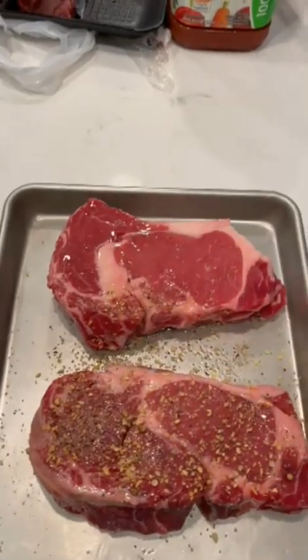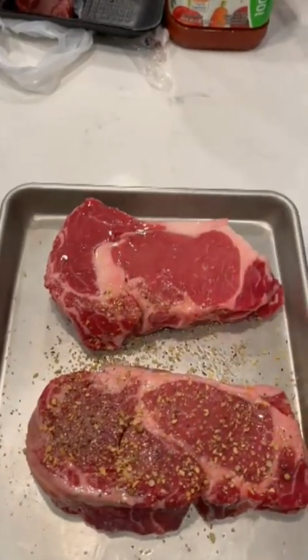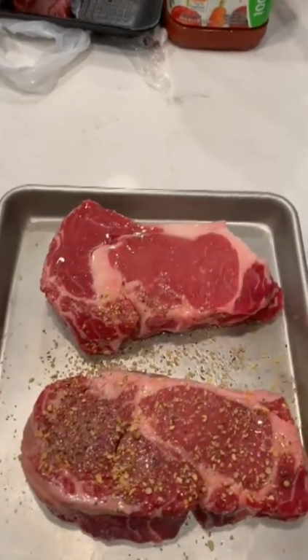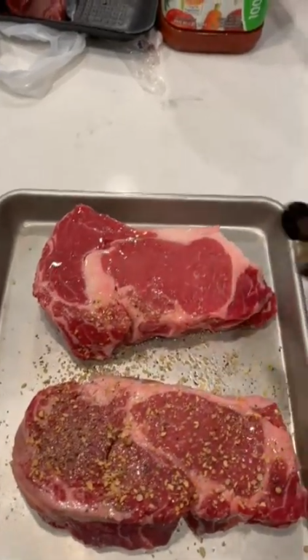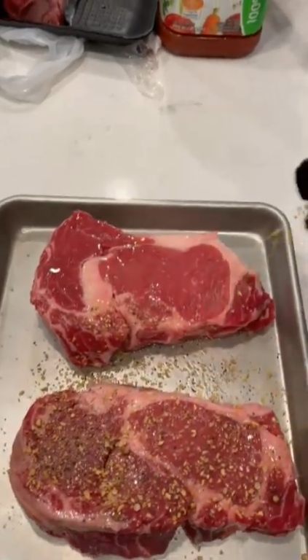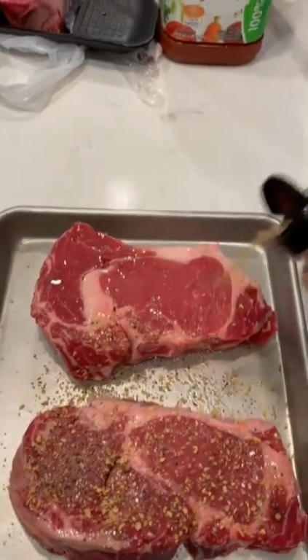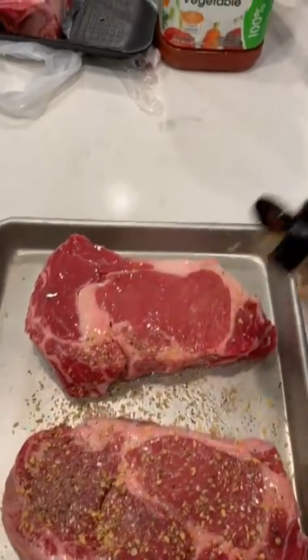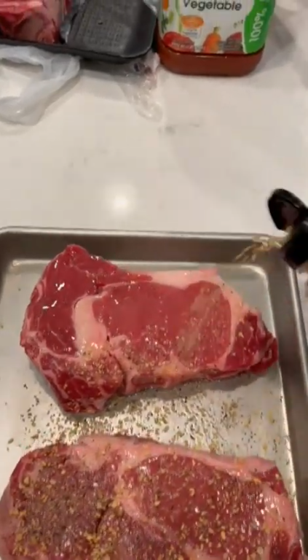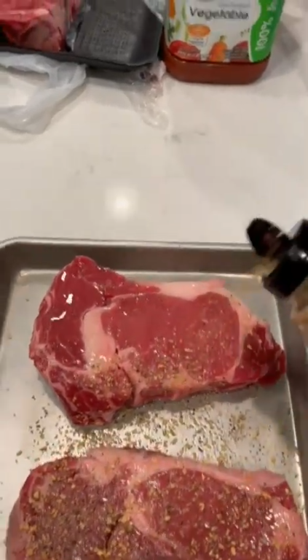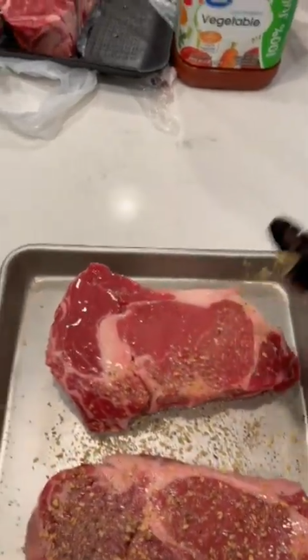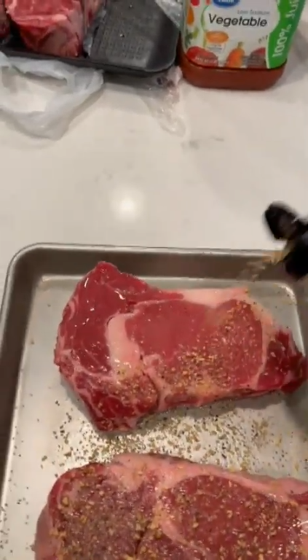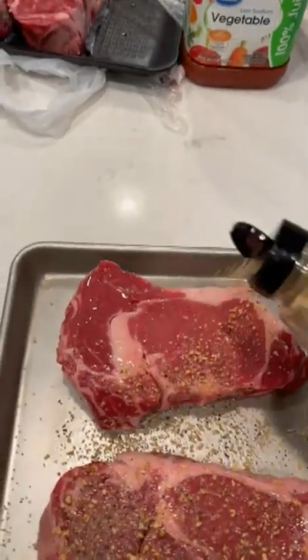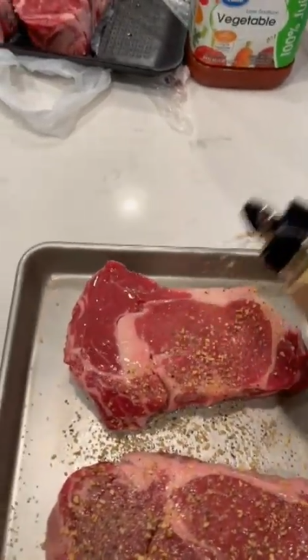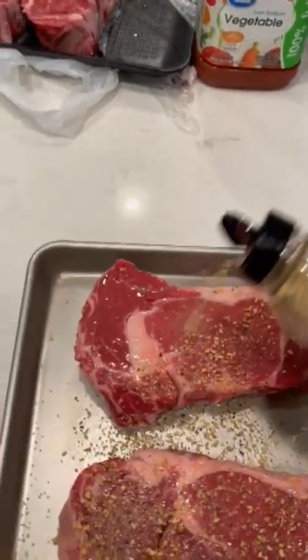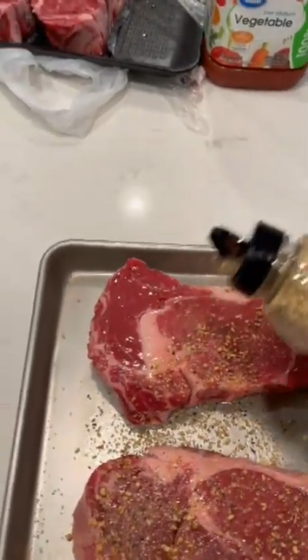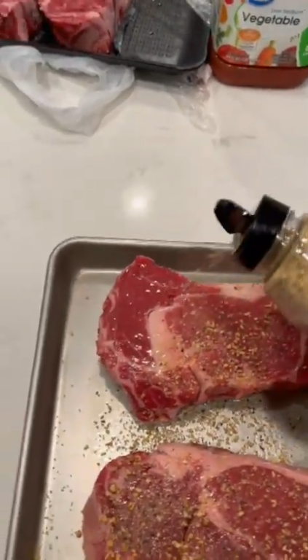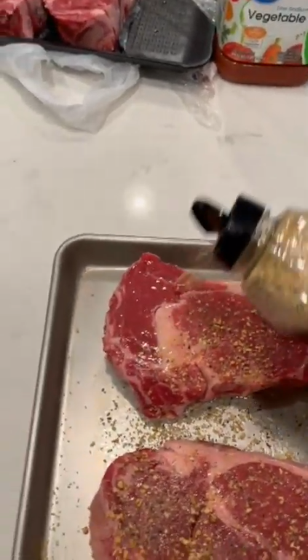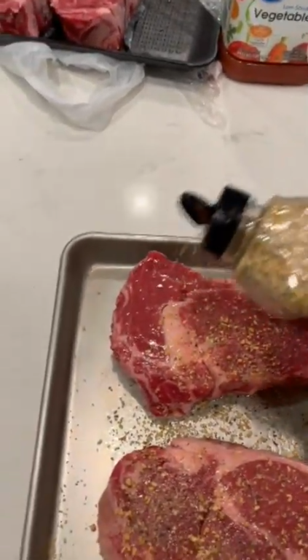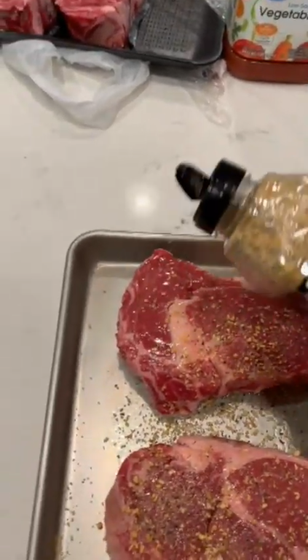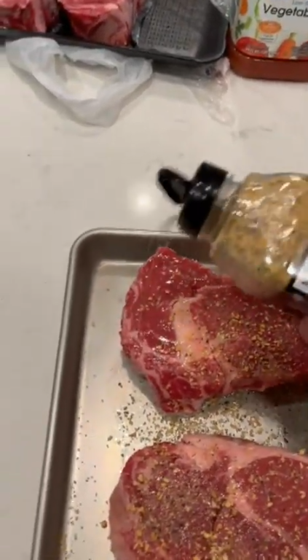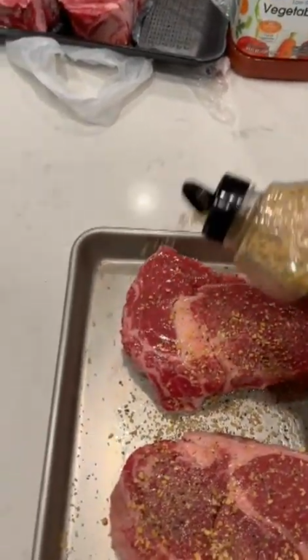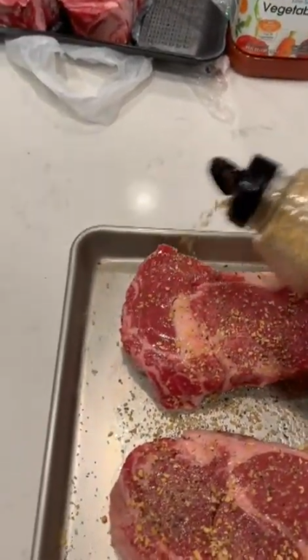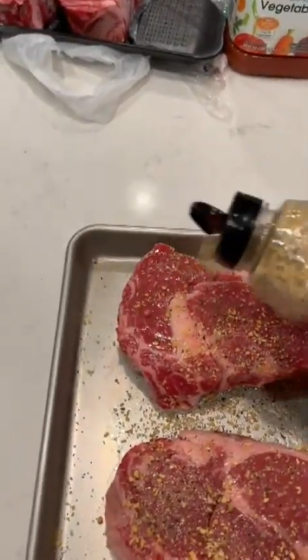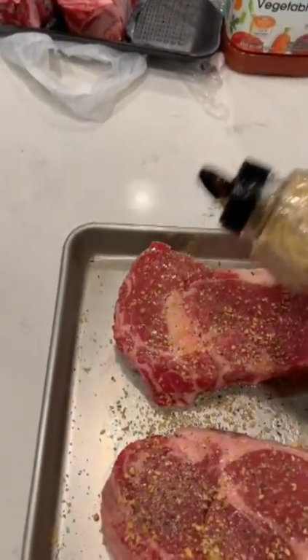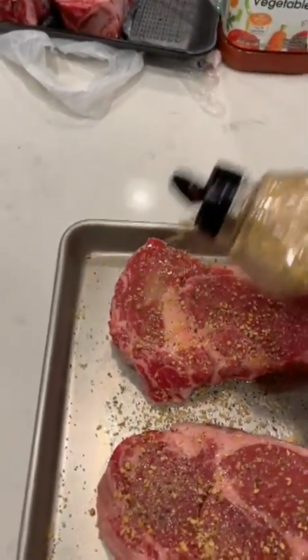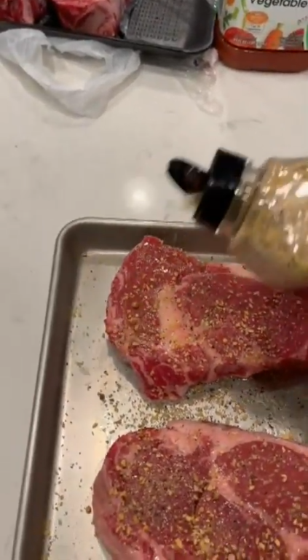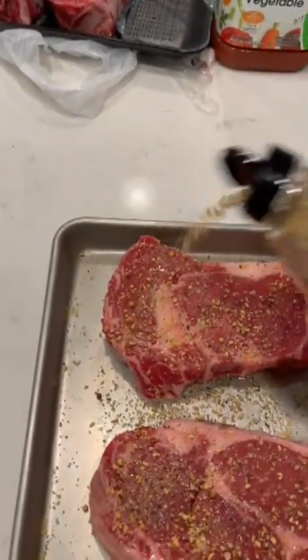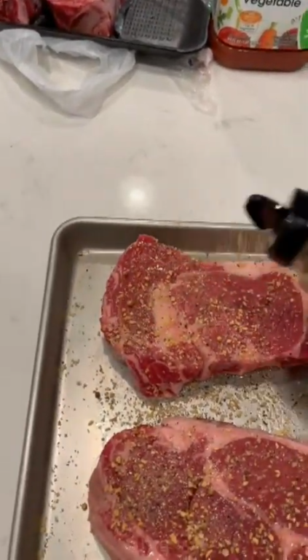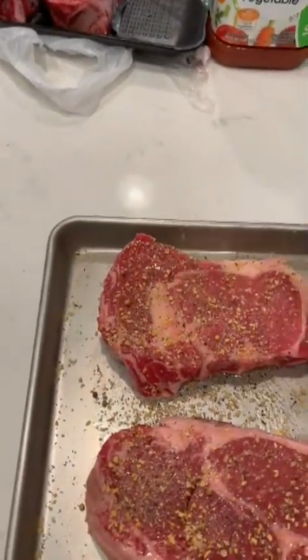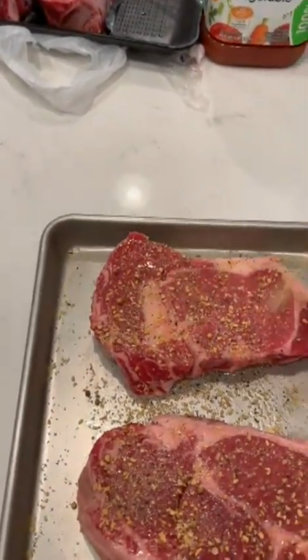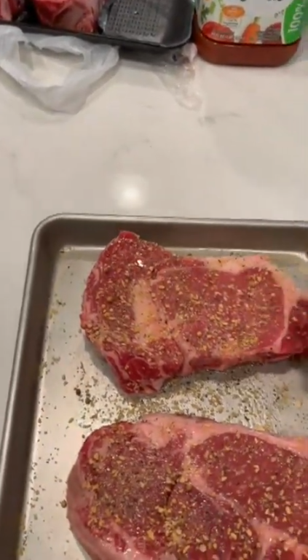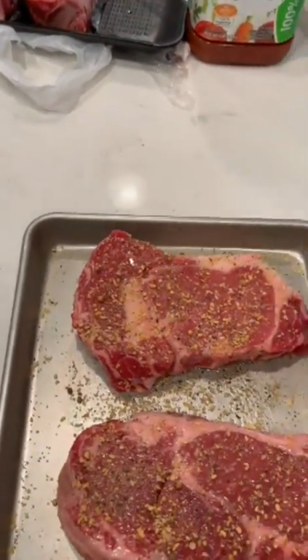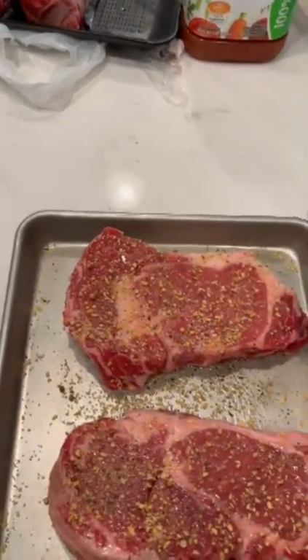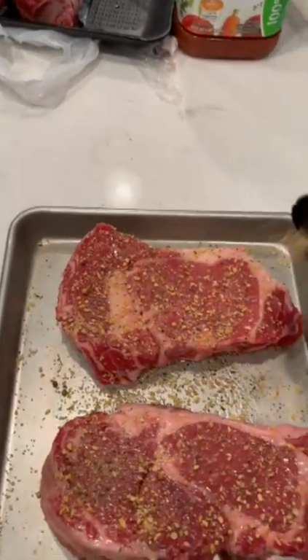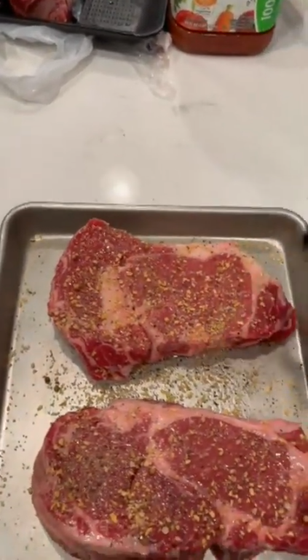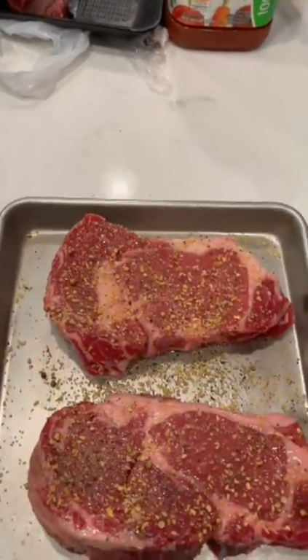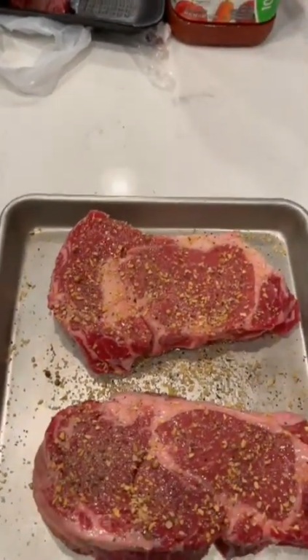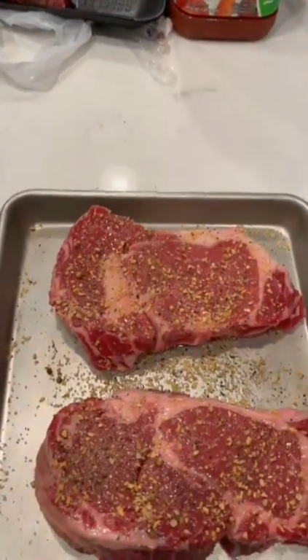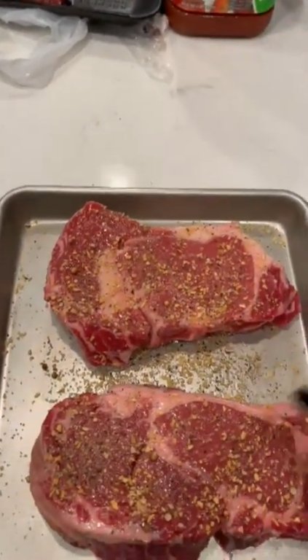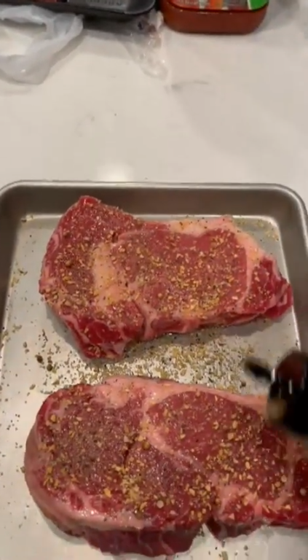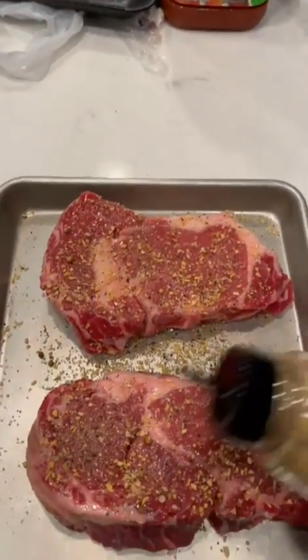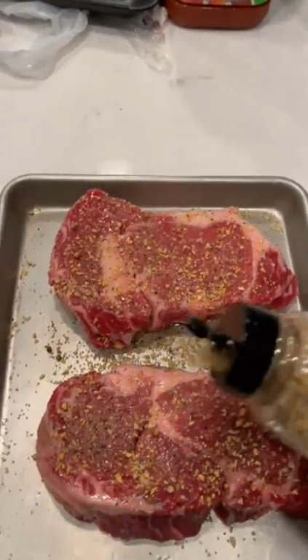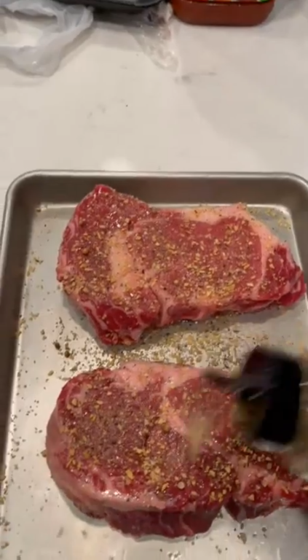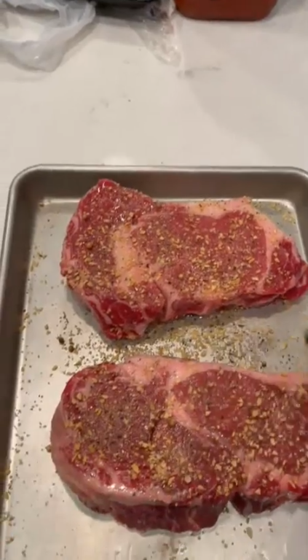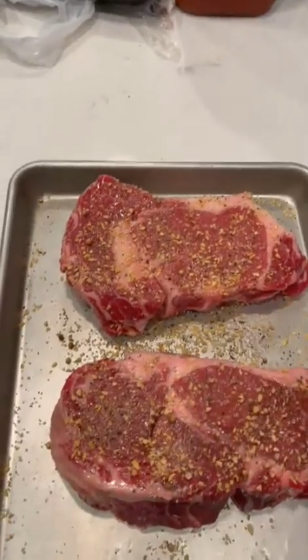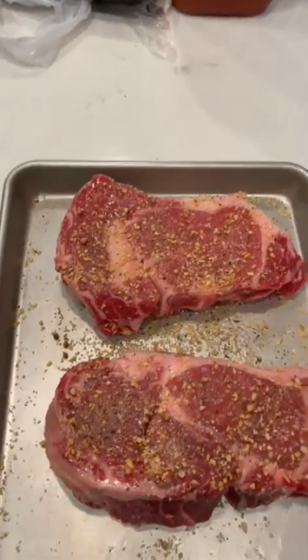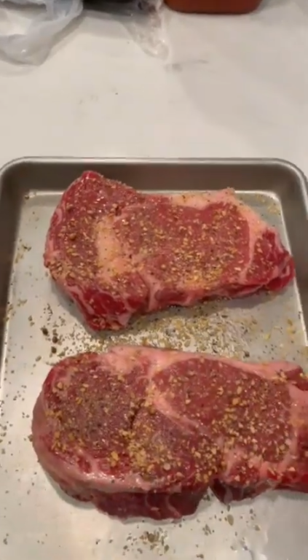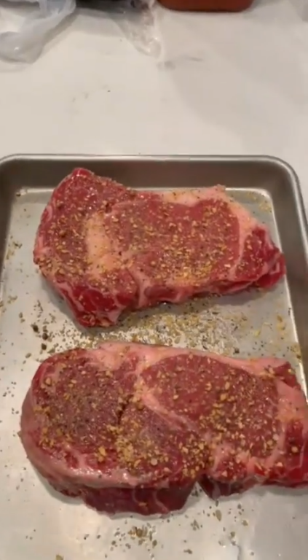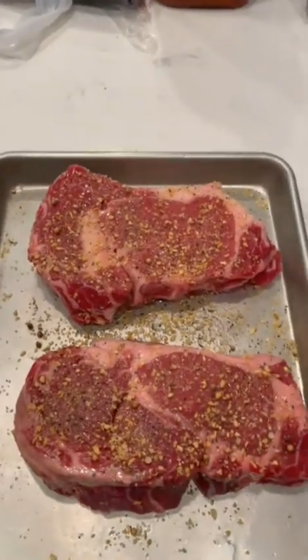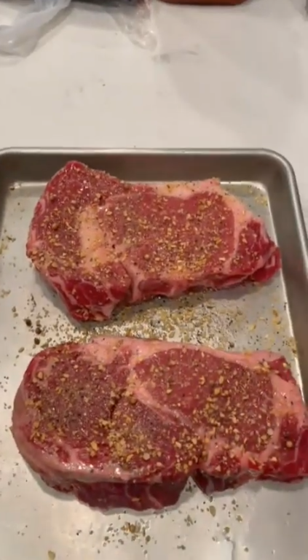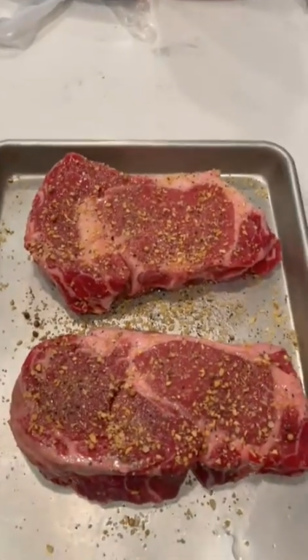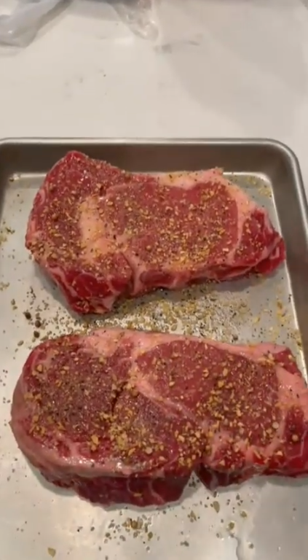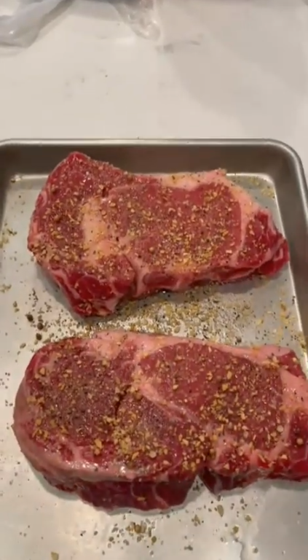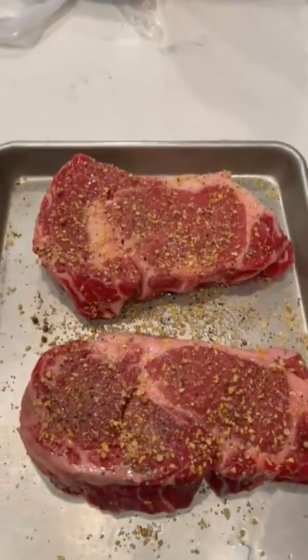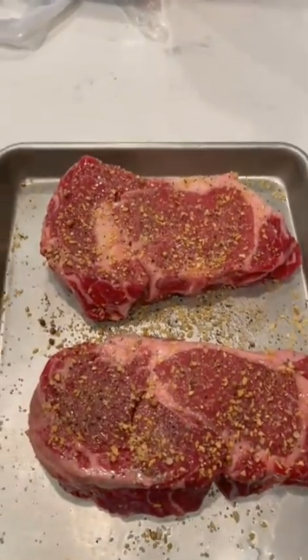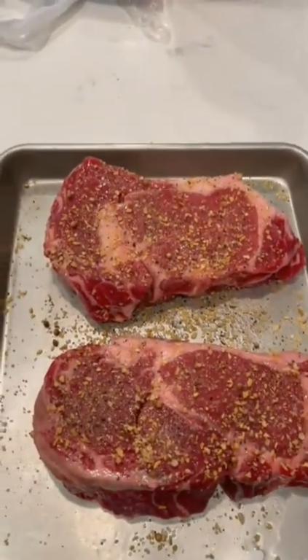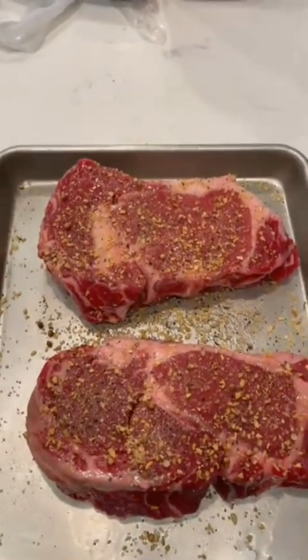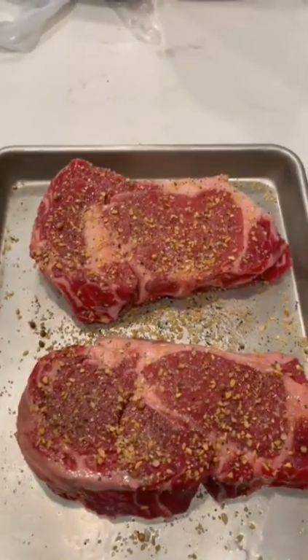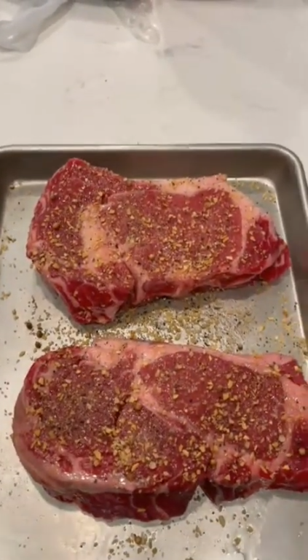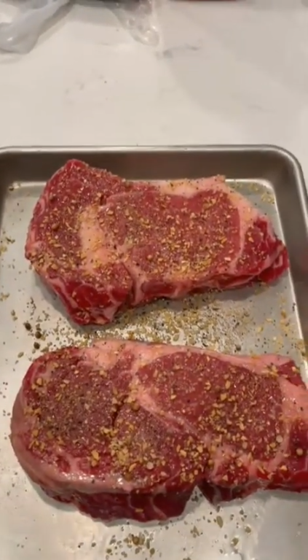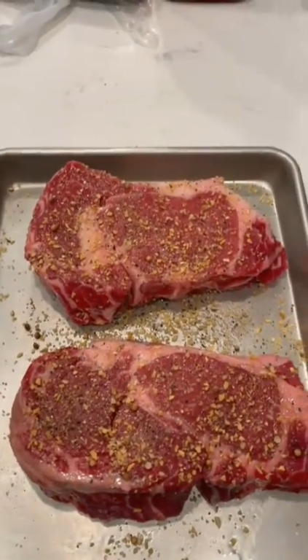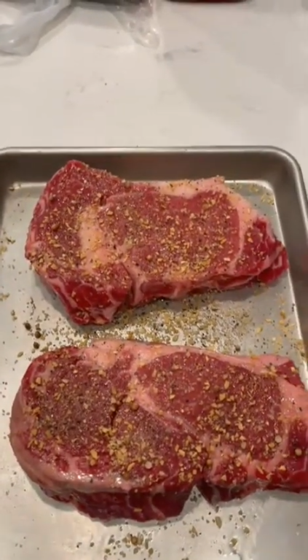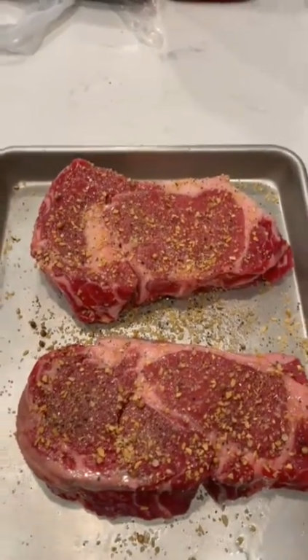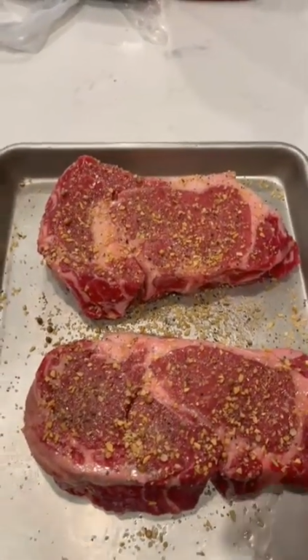We're making steak sandwiches out of these pretty ribeyes tonight, and you'll see a lot more about that a little later in the video.